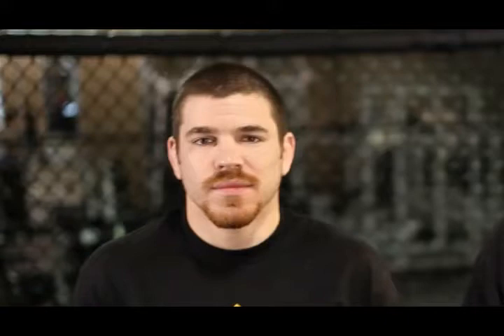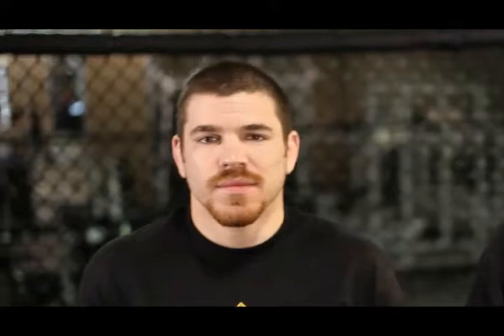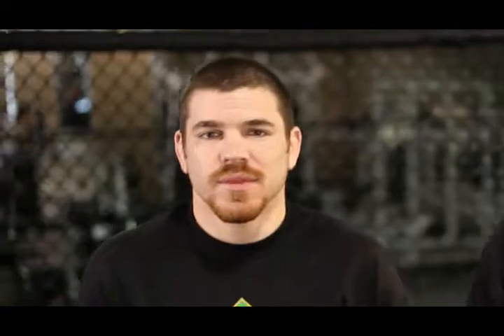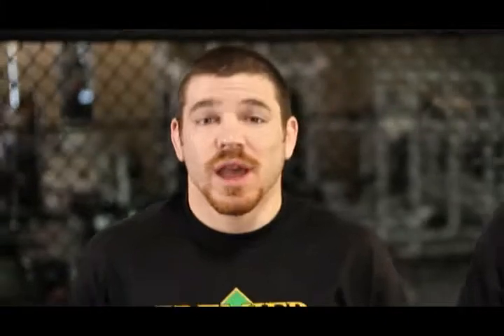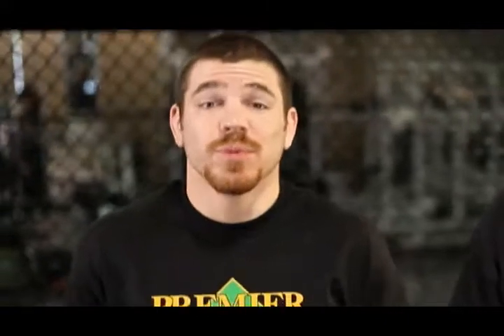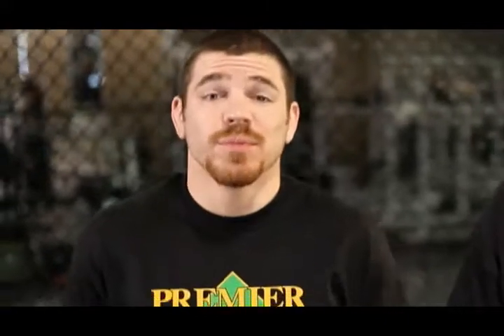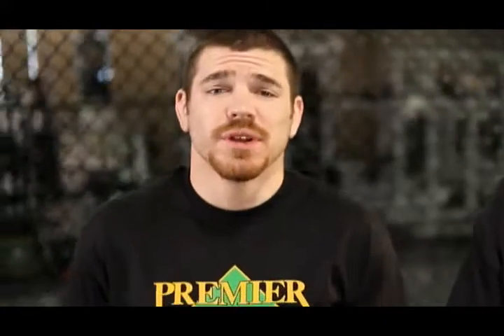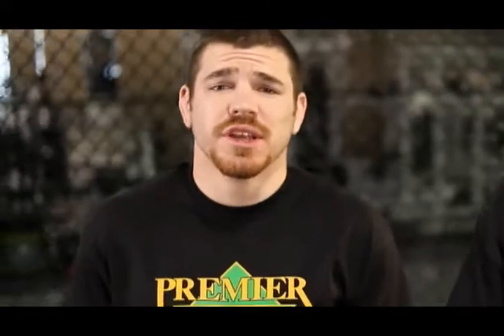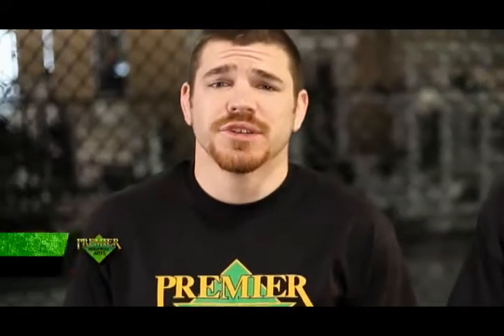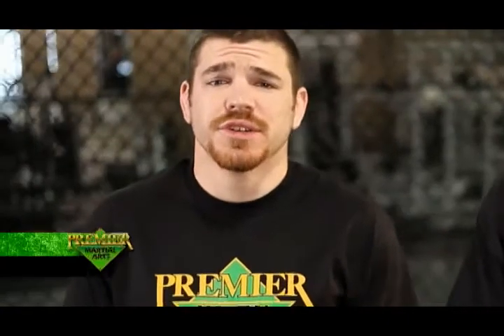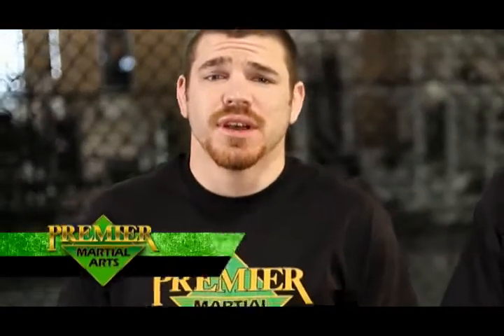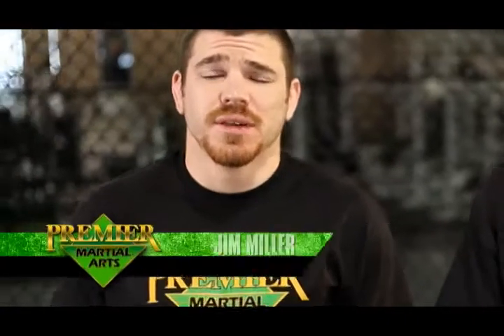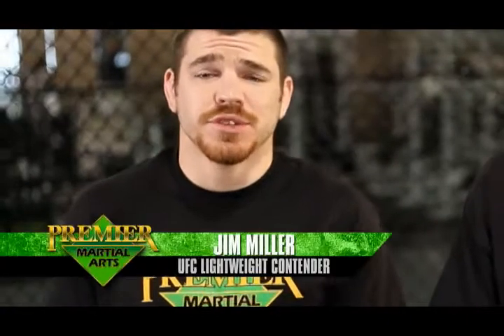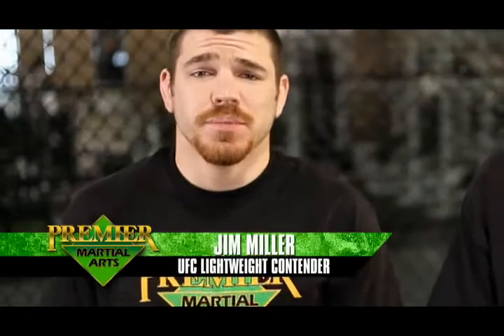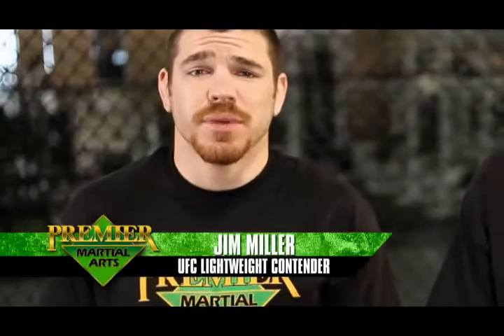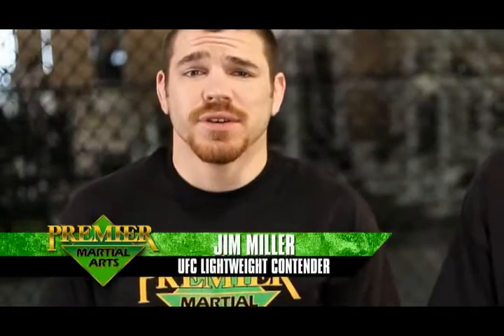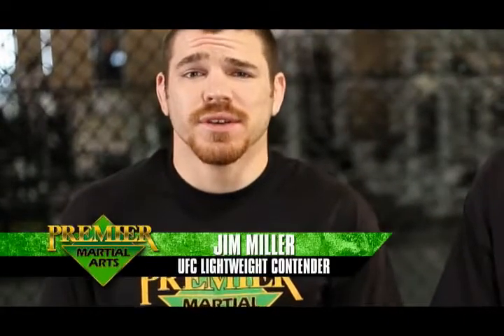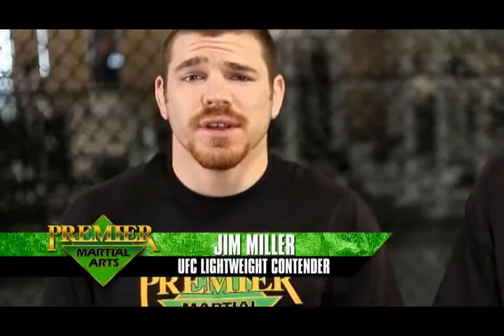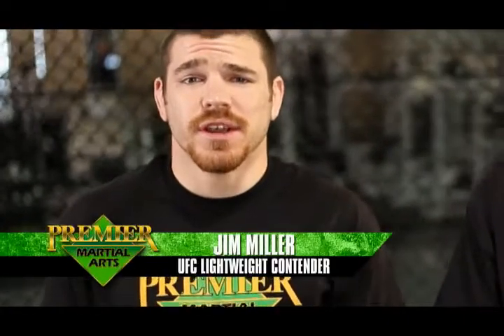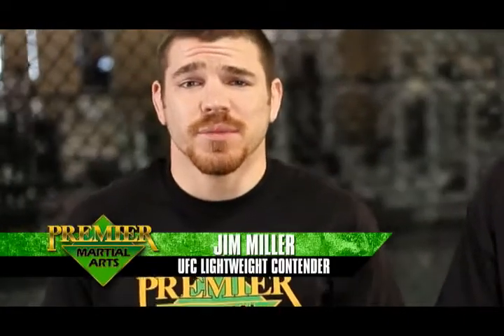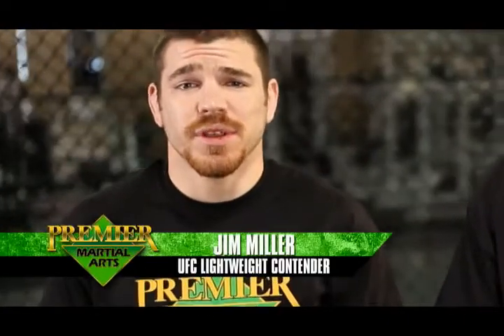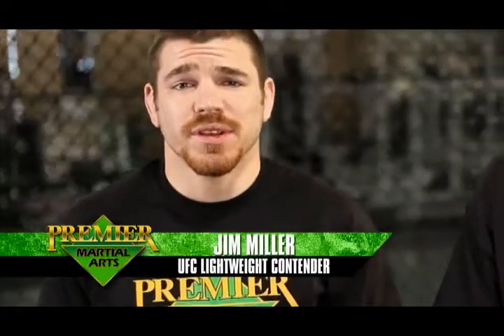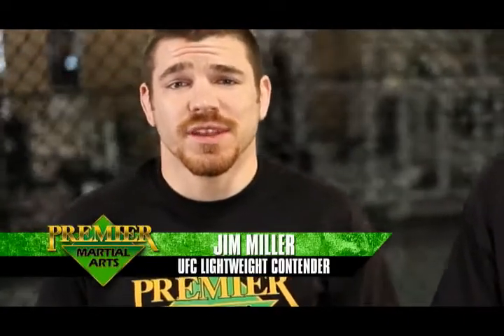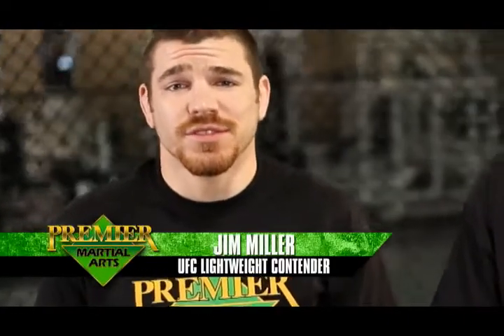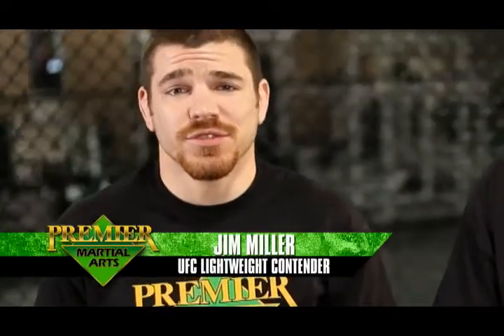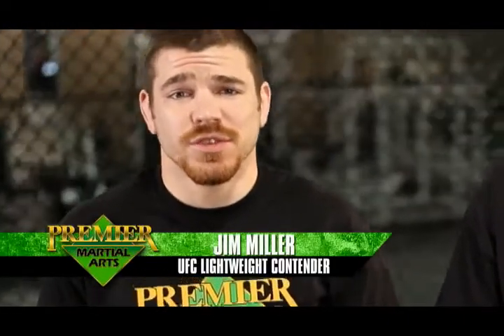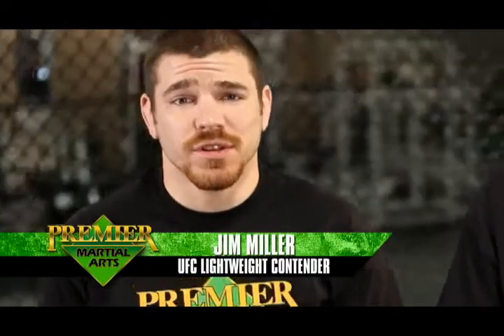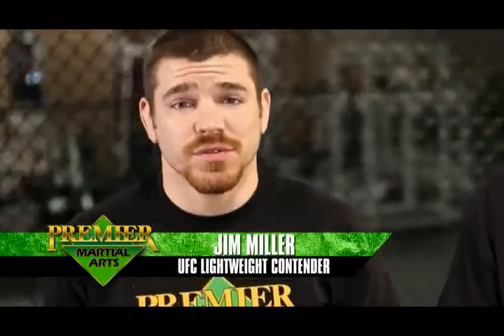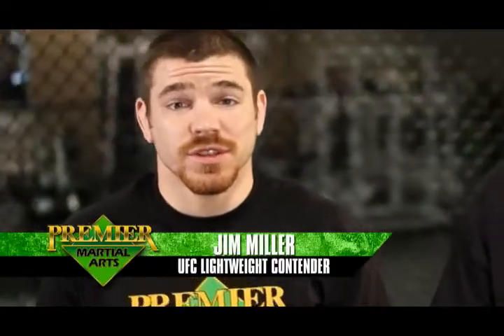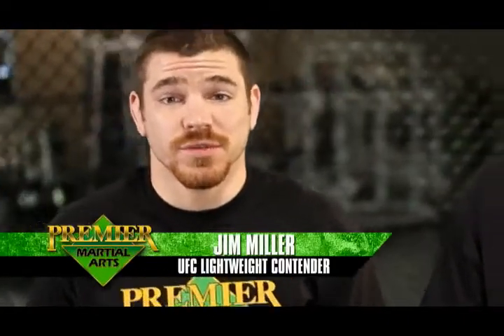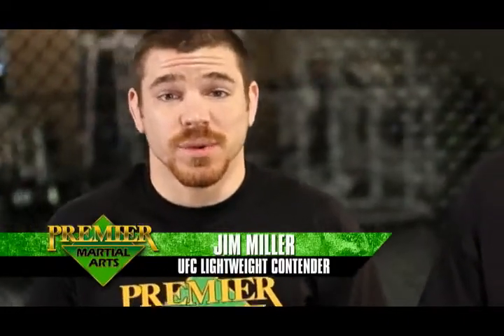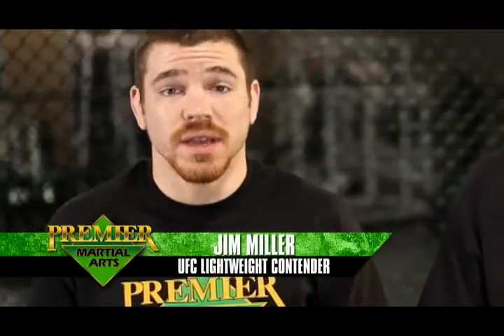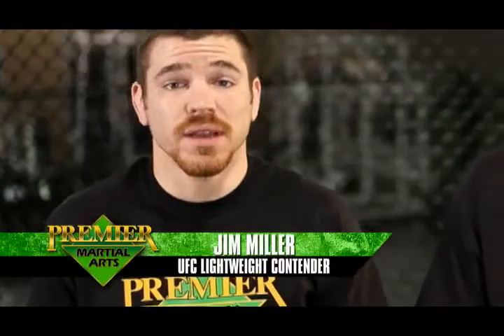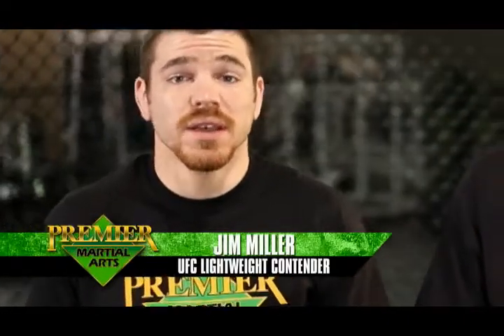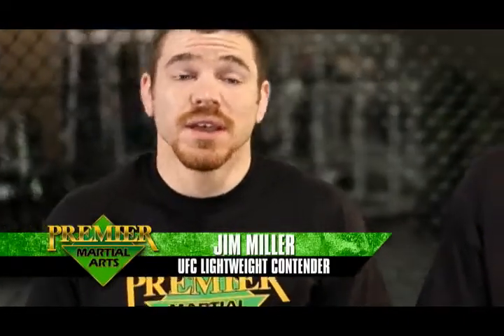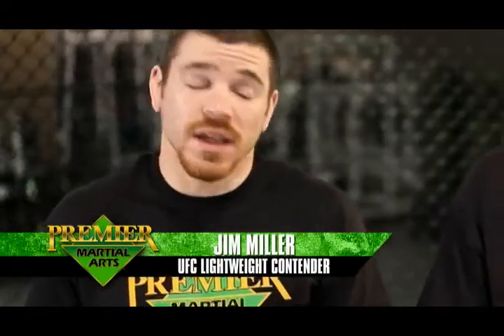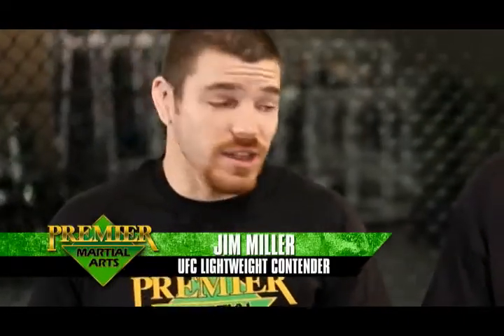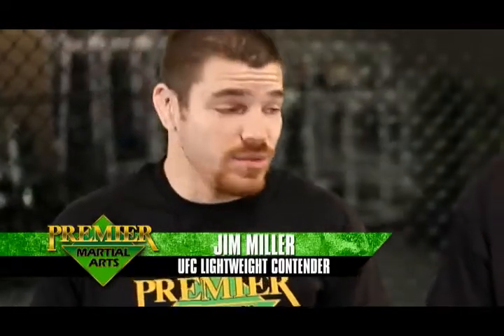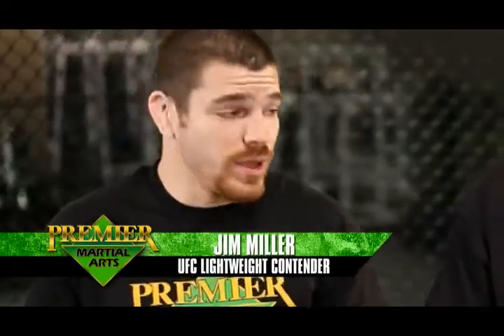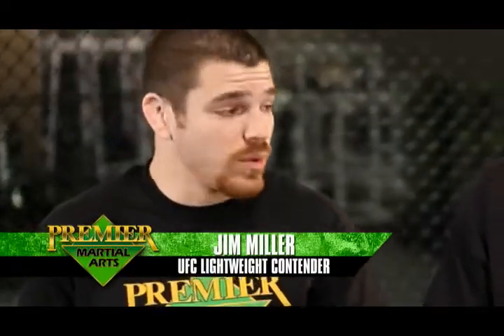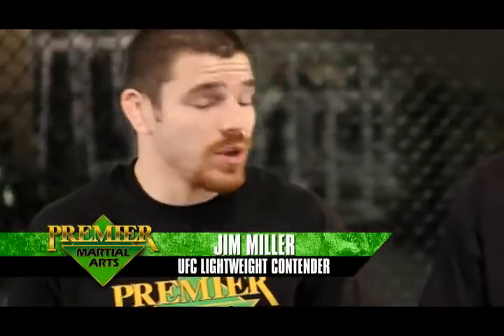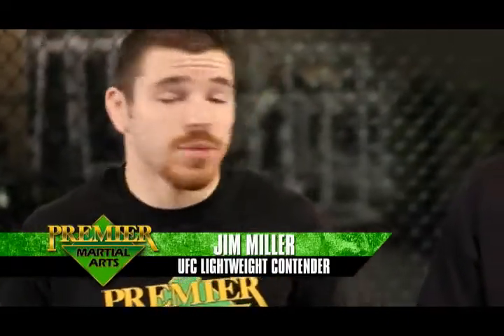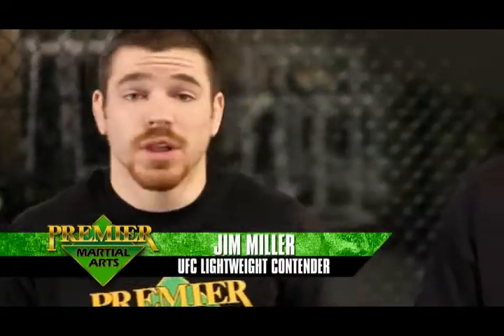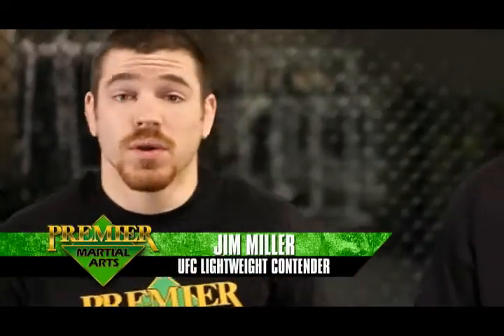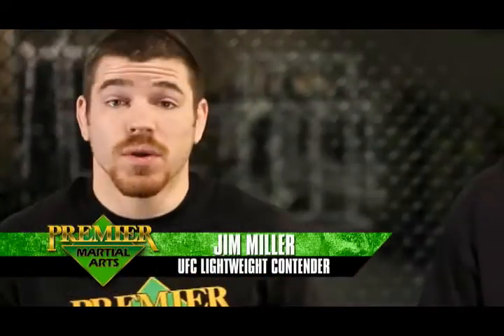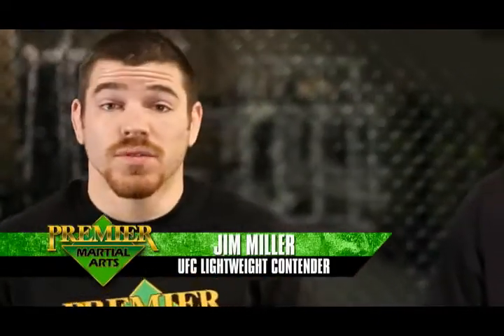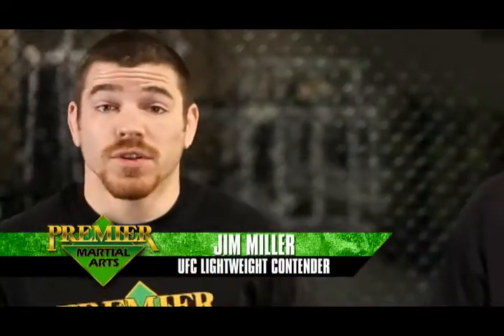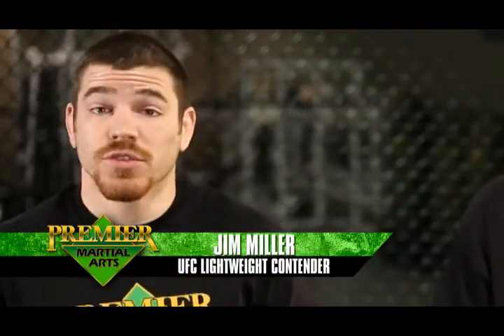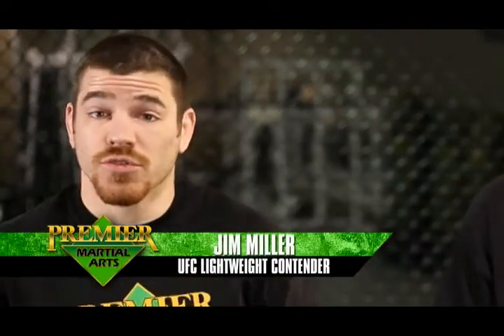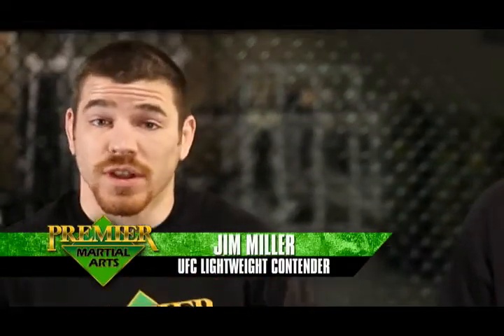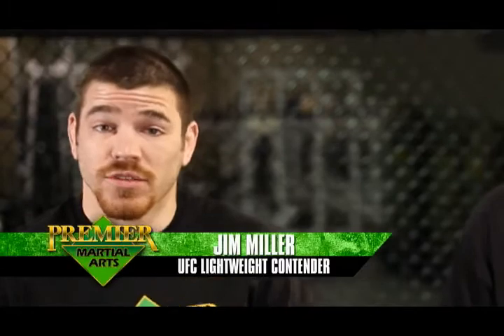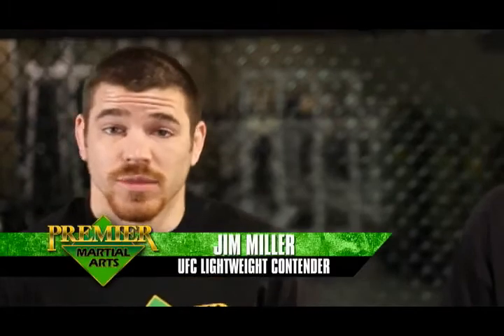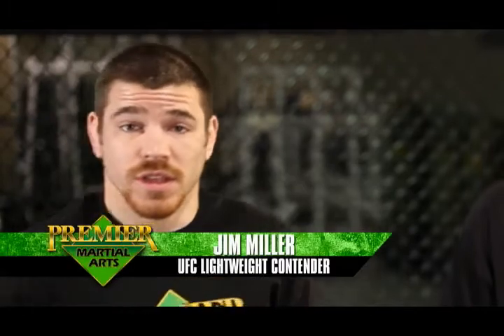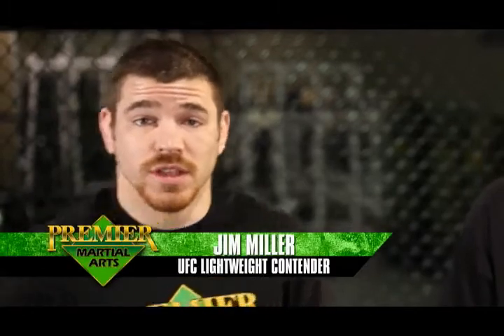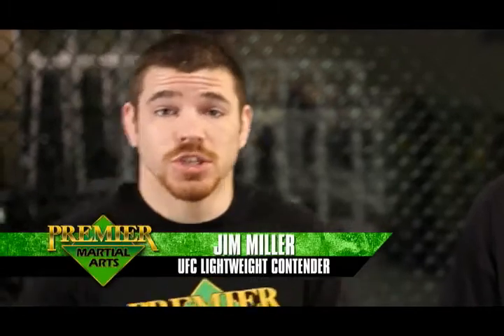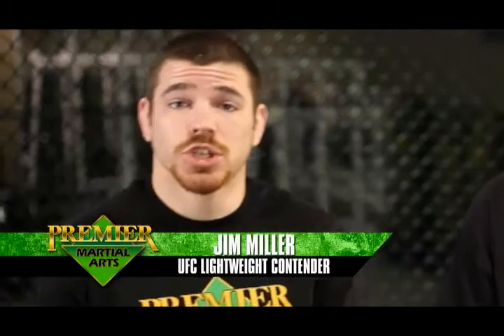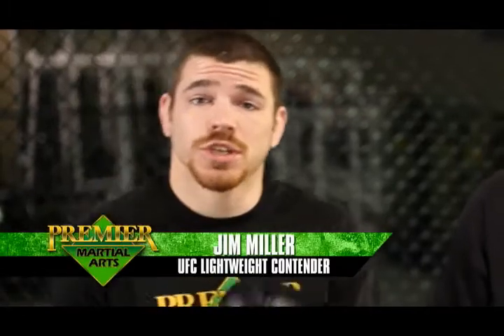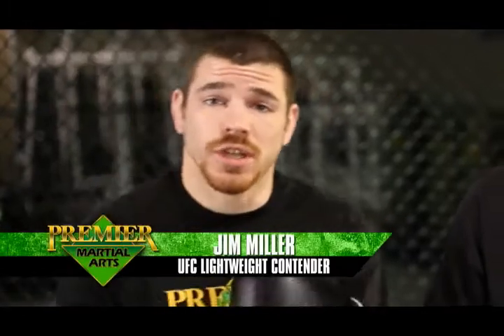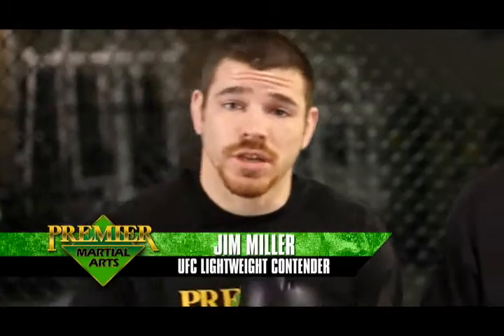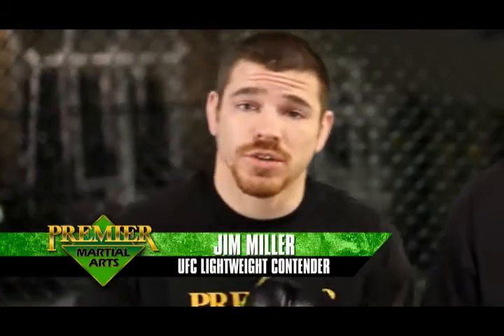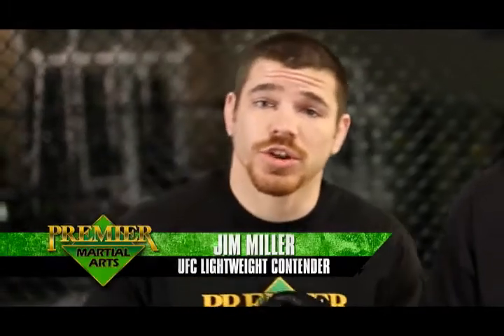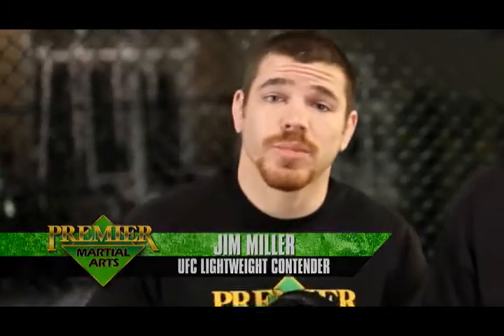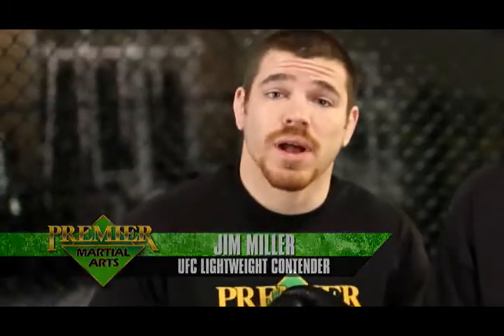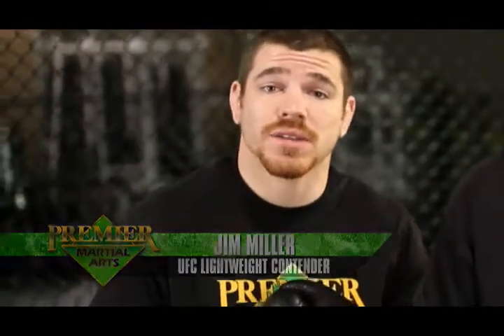Hi Premier Nation, I'm Jim Miller and I'm going to be your guest instructor for this week. This week we're going to be going over strikes from the clinch and dirty boxing.